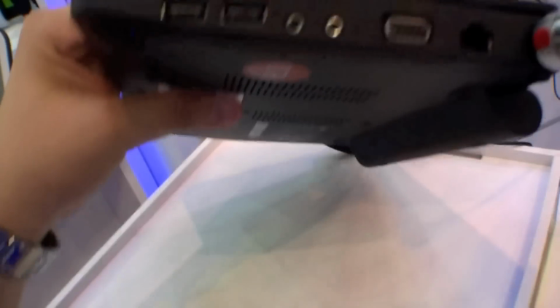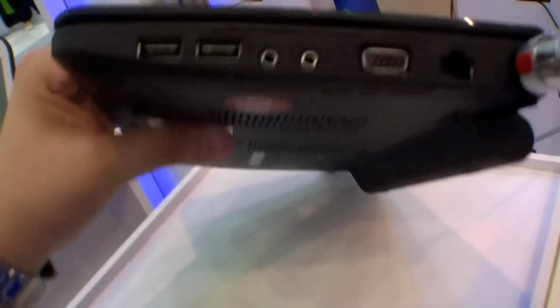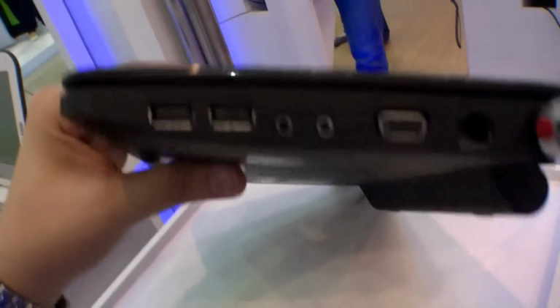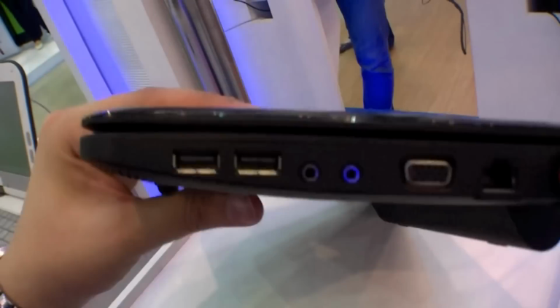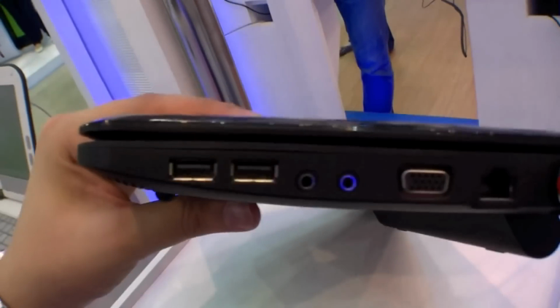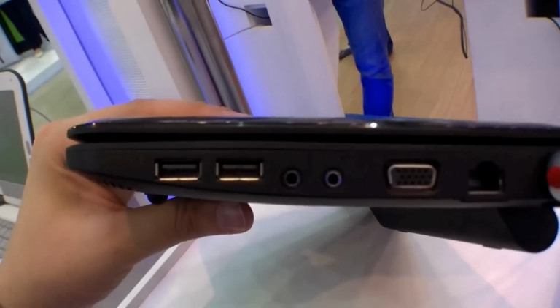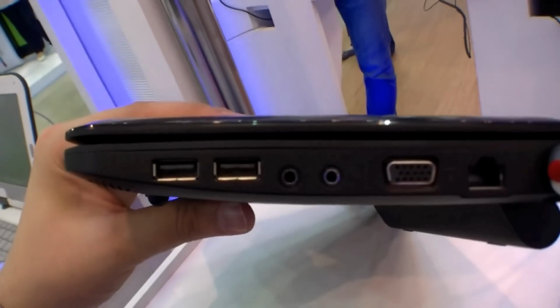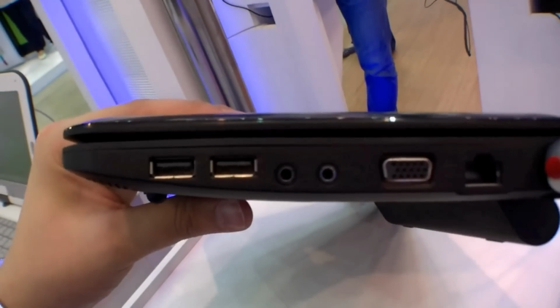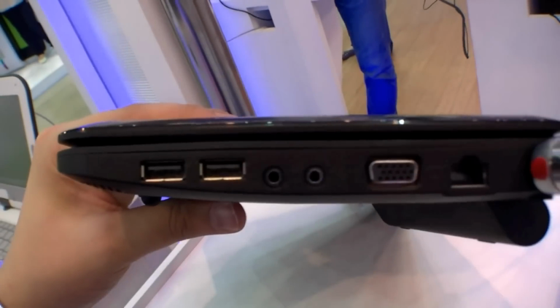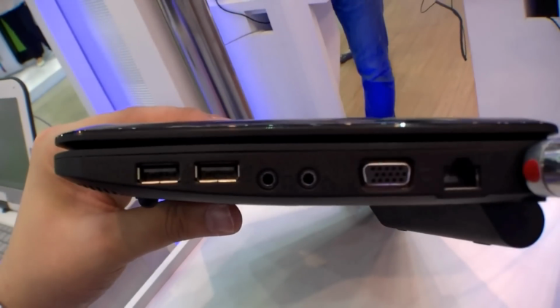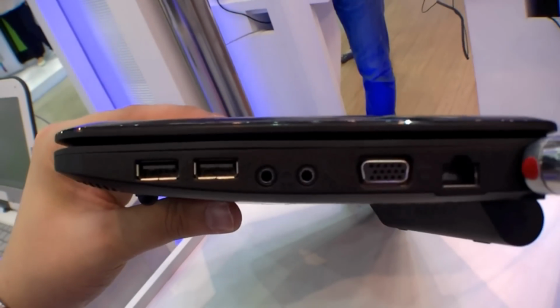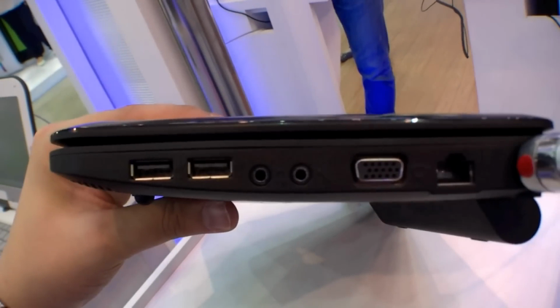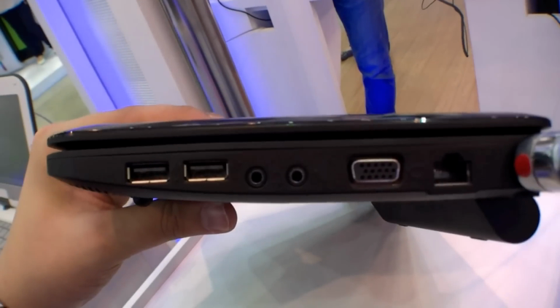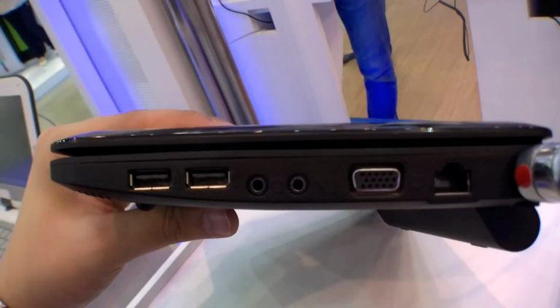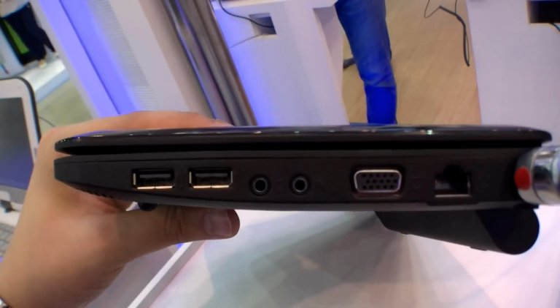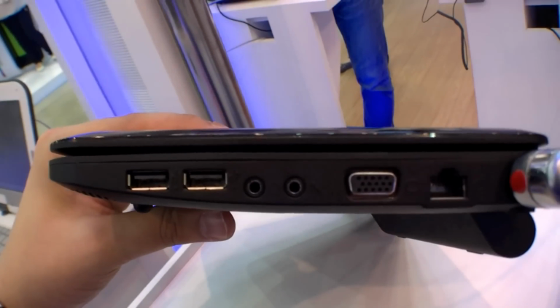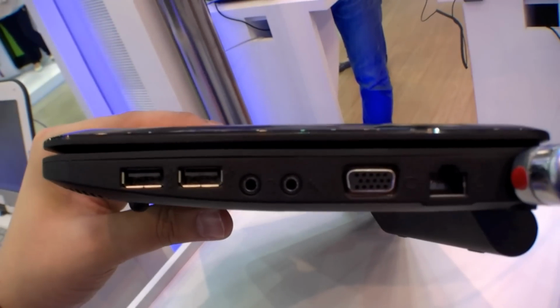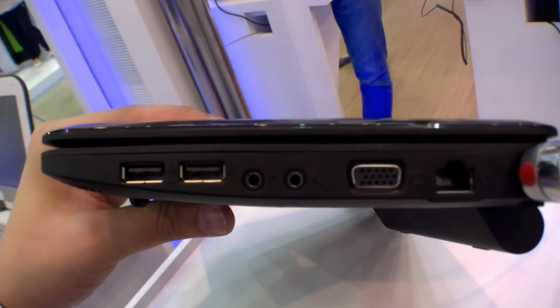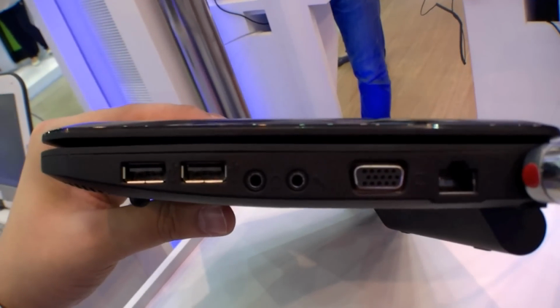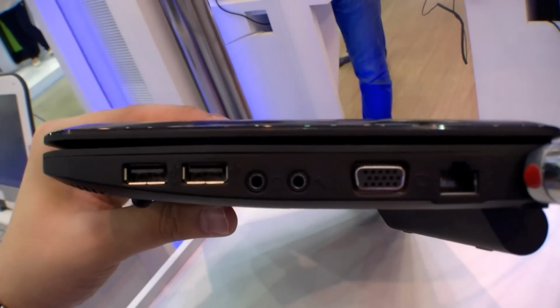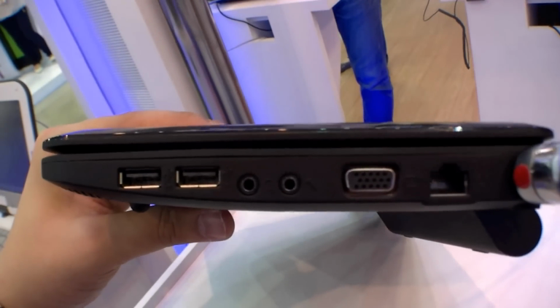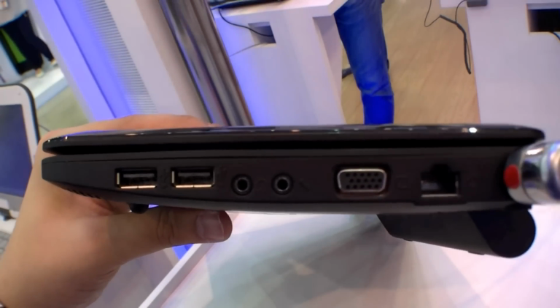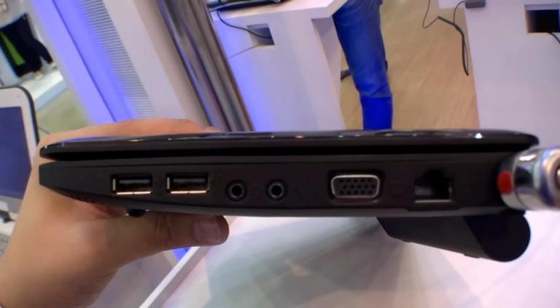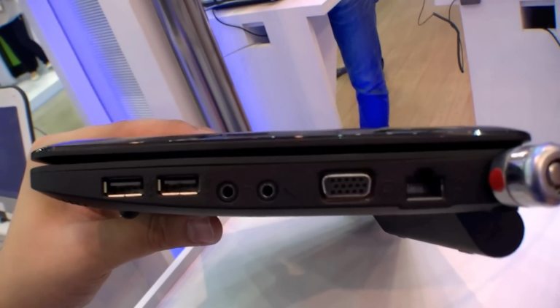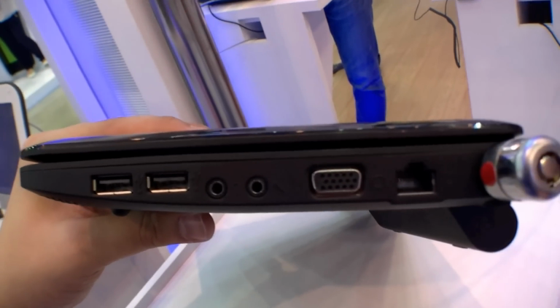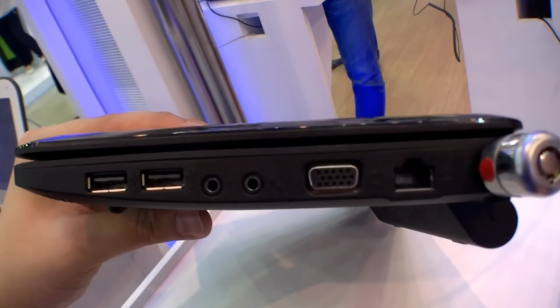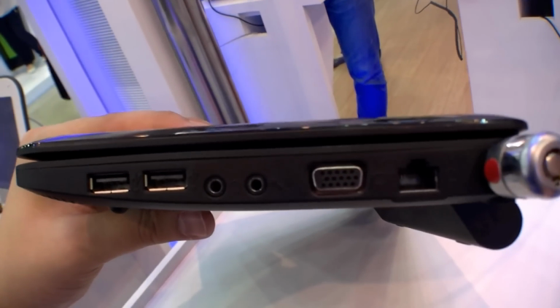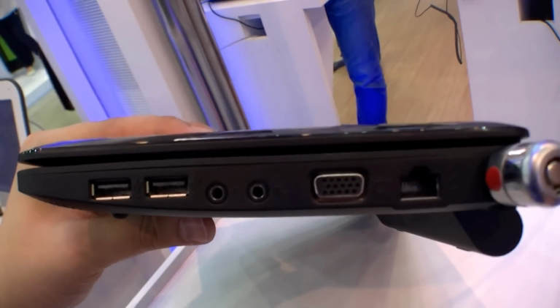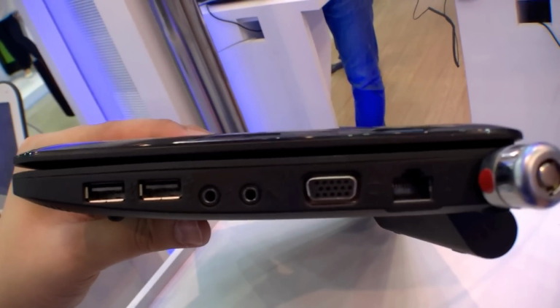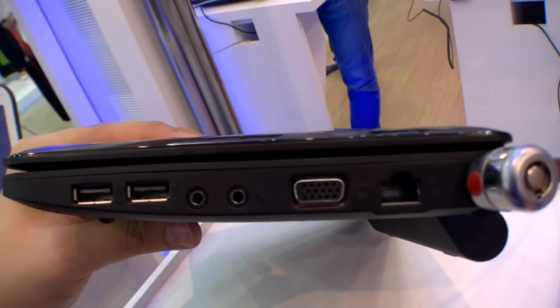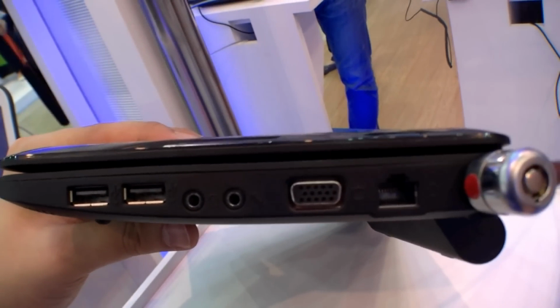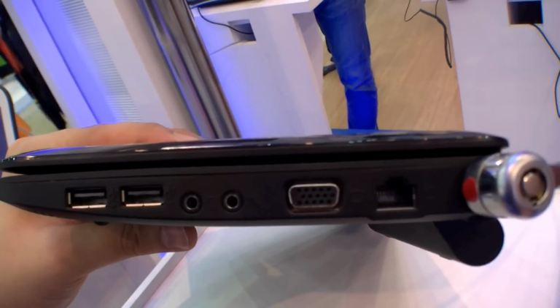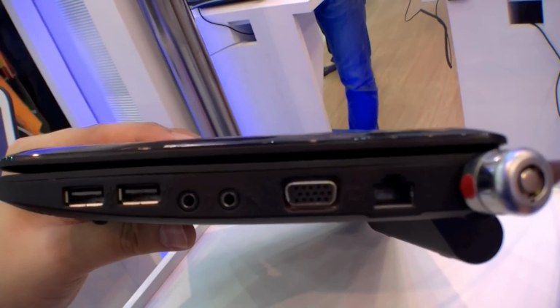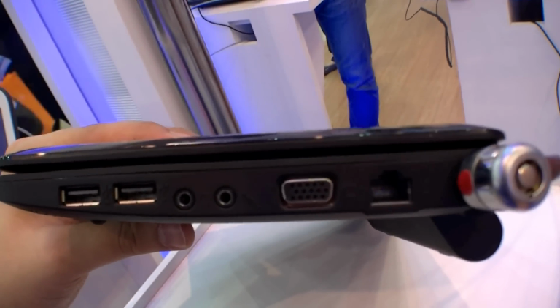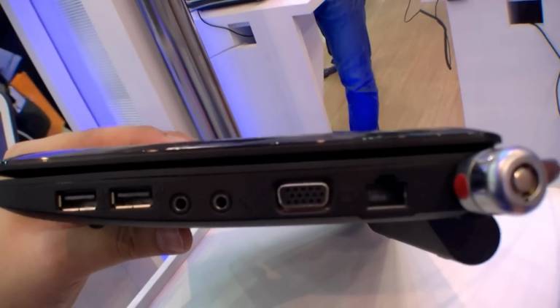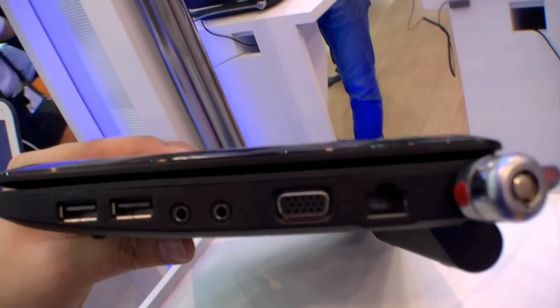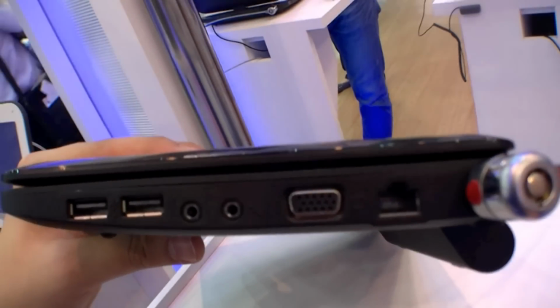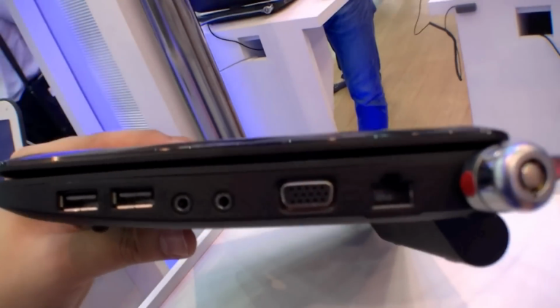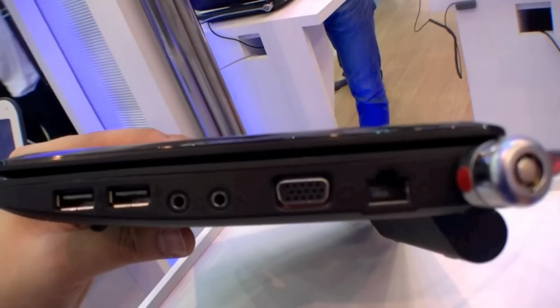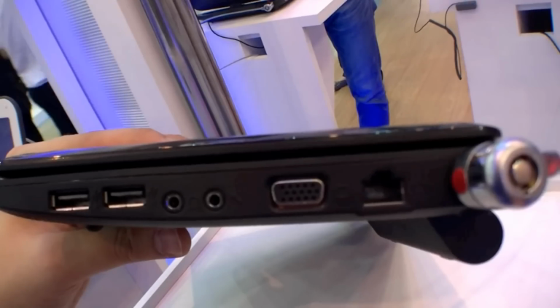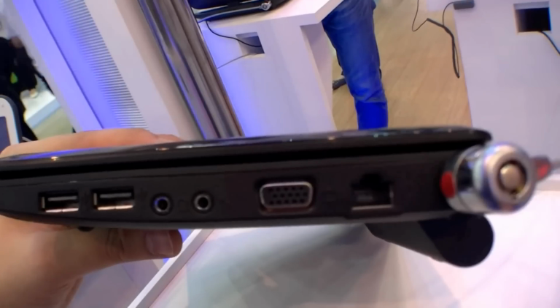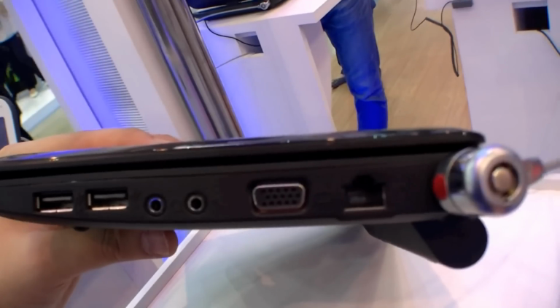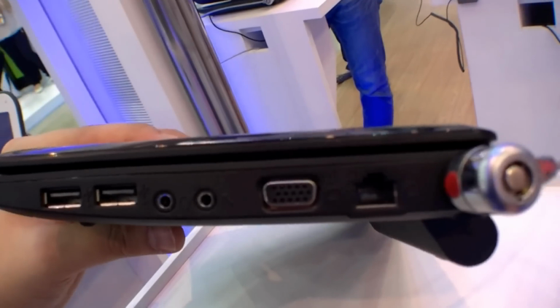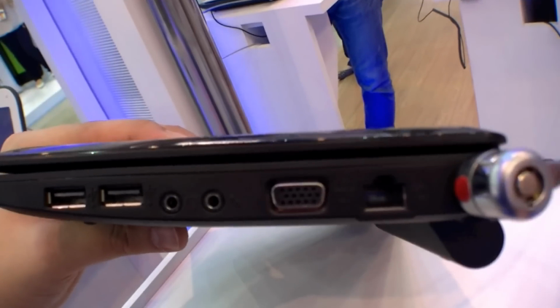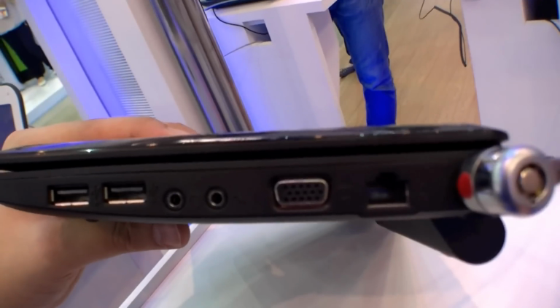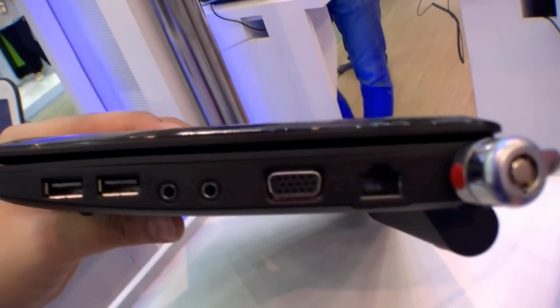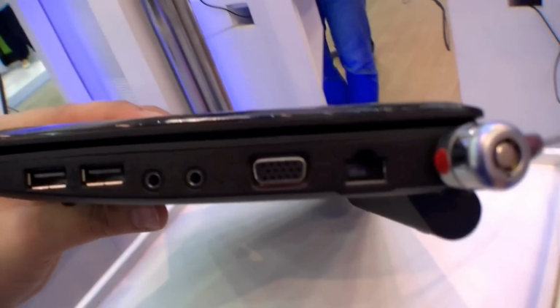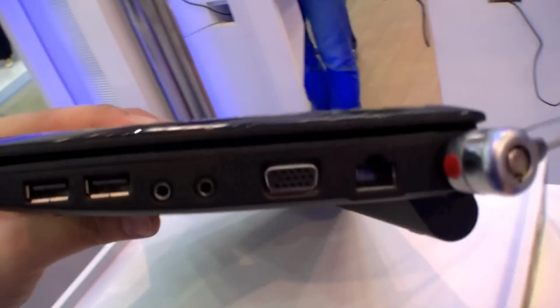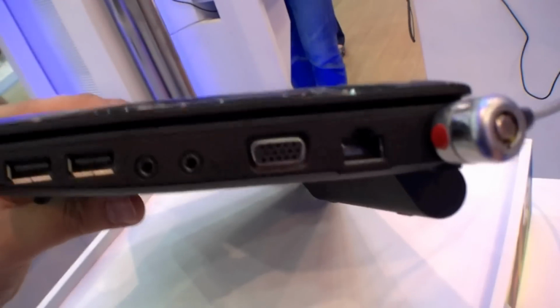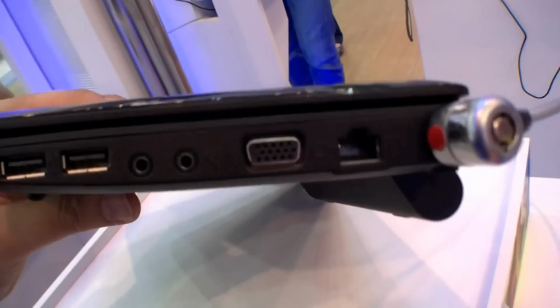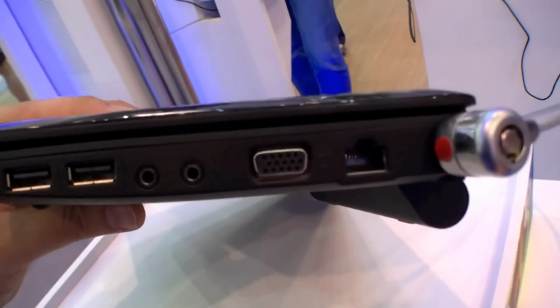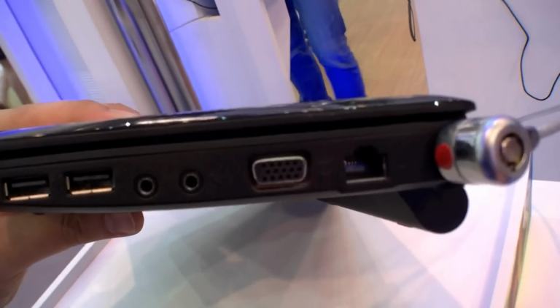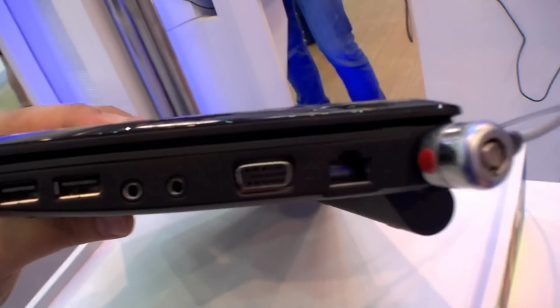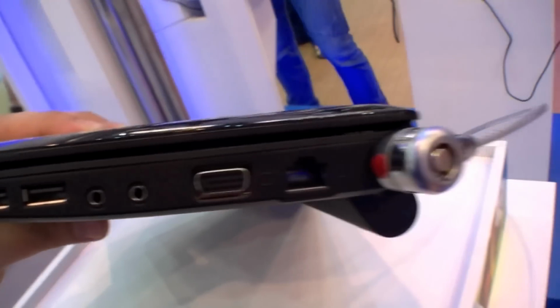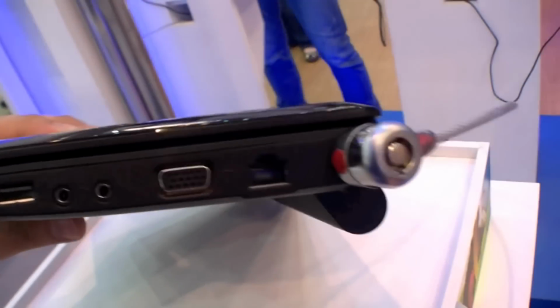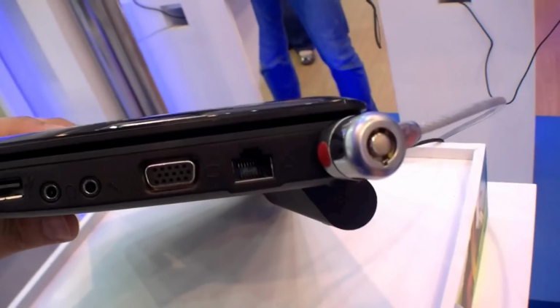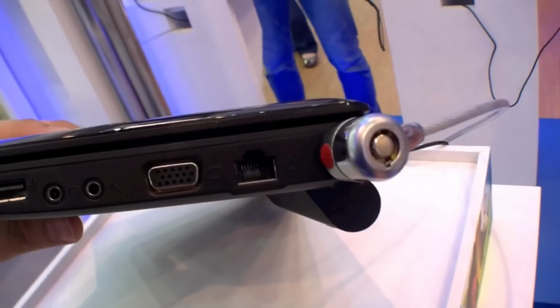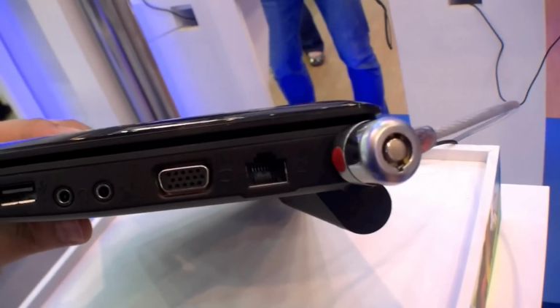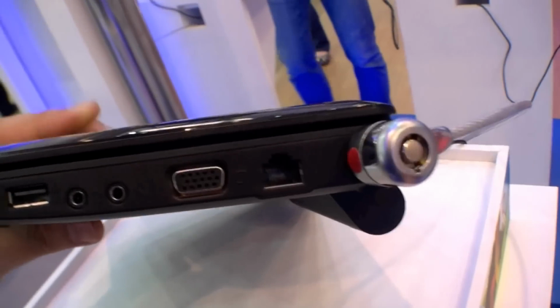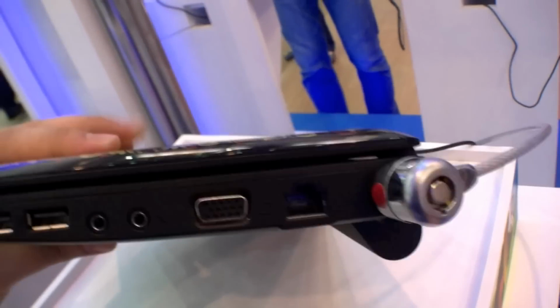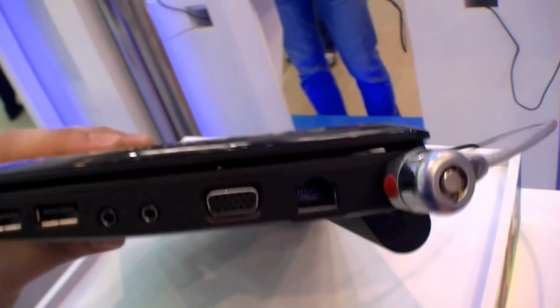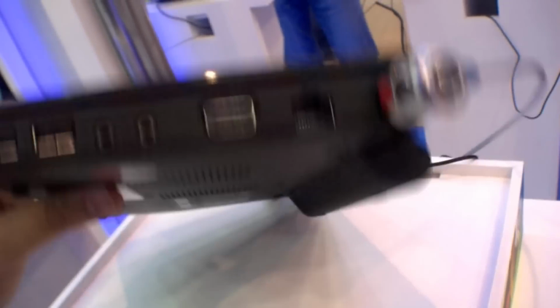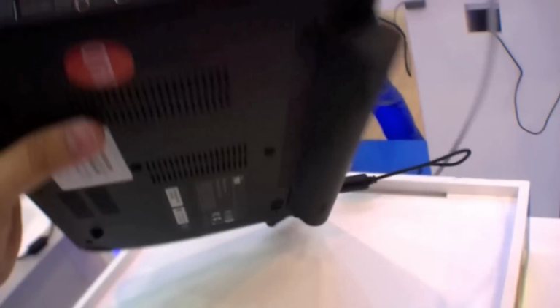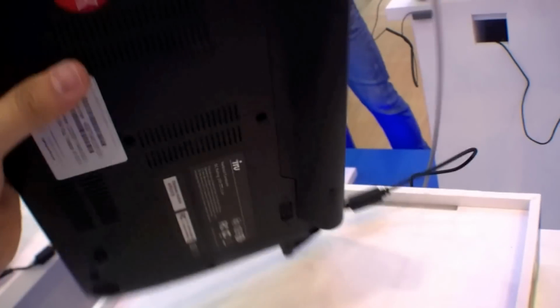On the right side we have two additional USB ports, the audio ports, VGA, the Ethernet port, and the Key Lock.